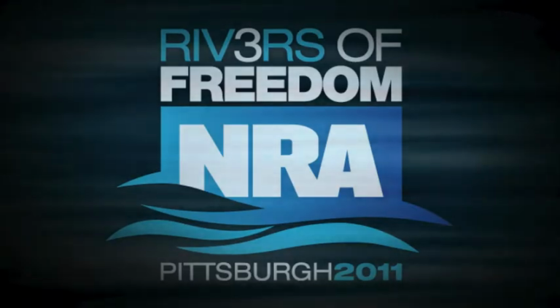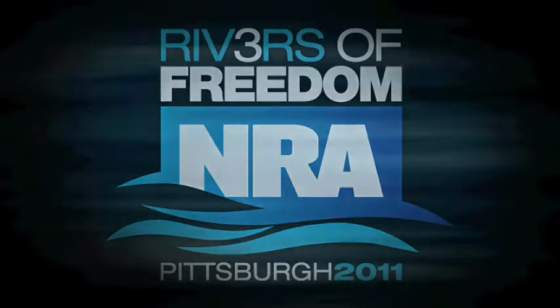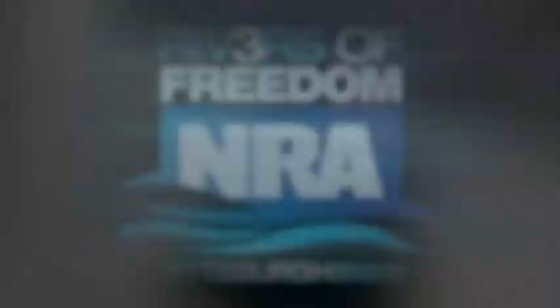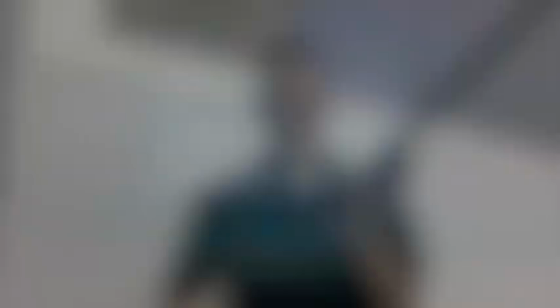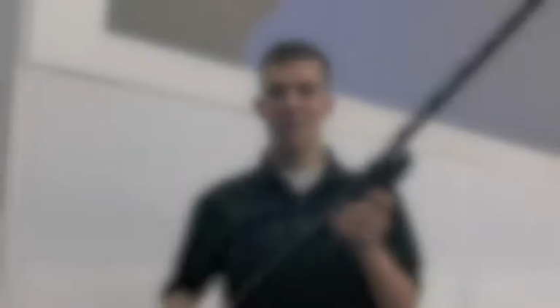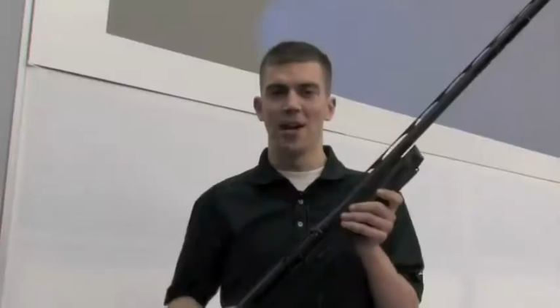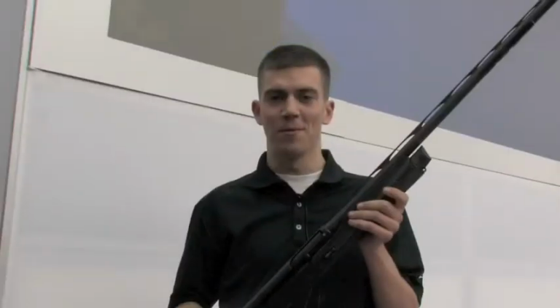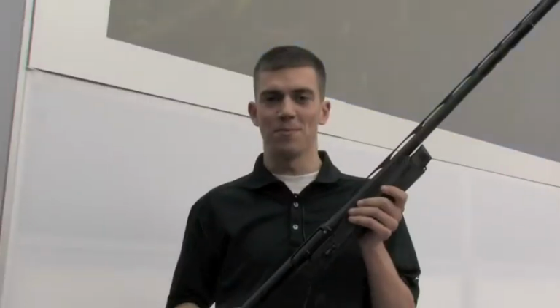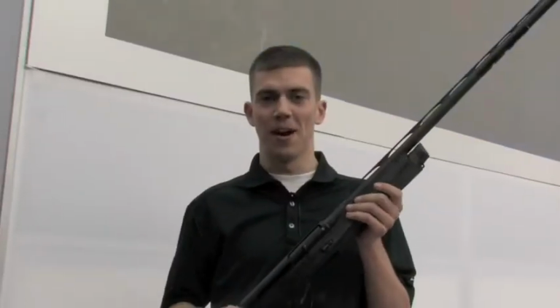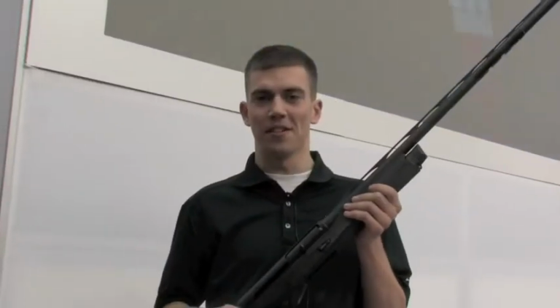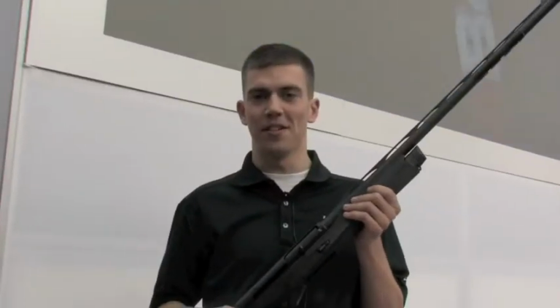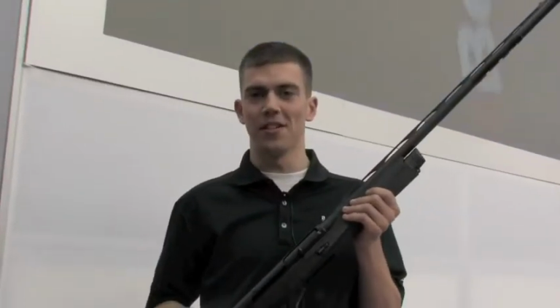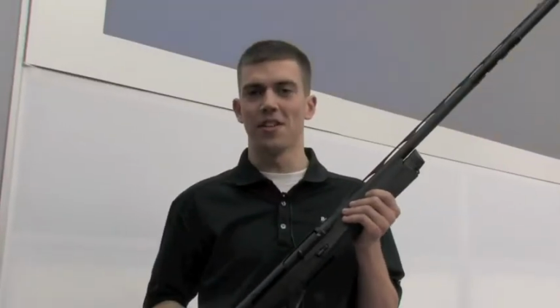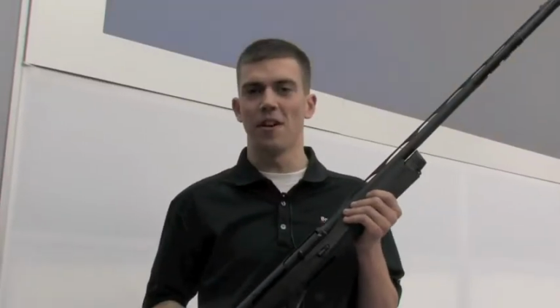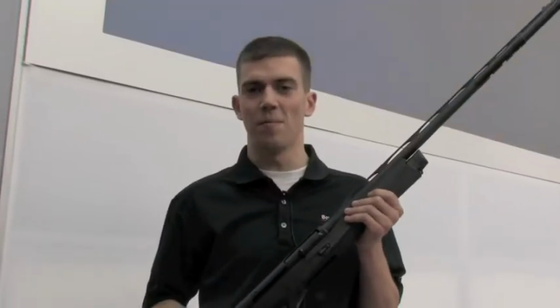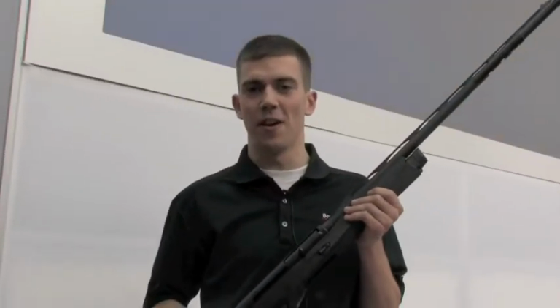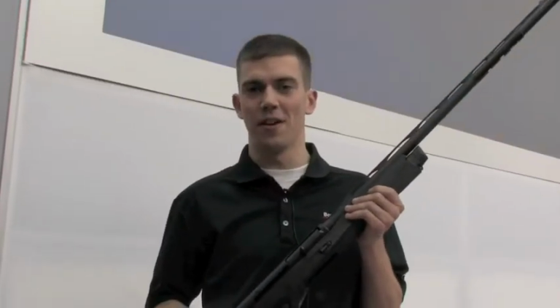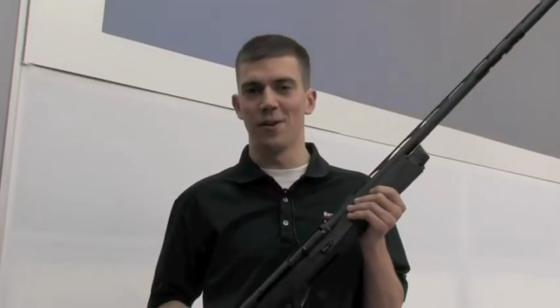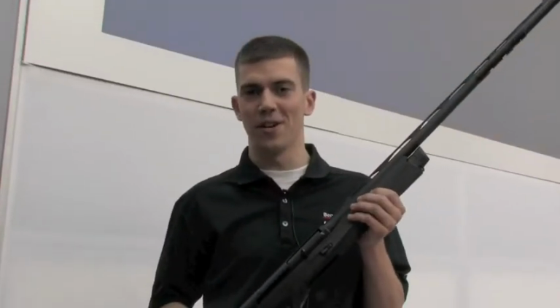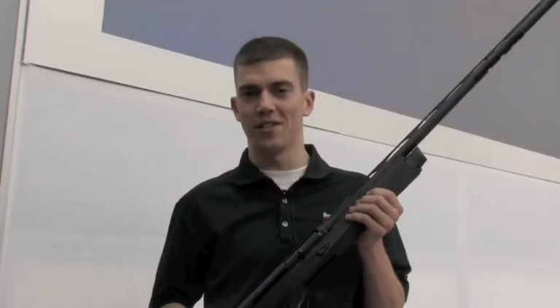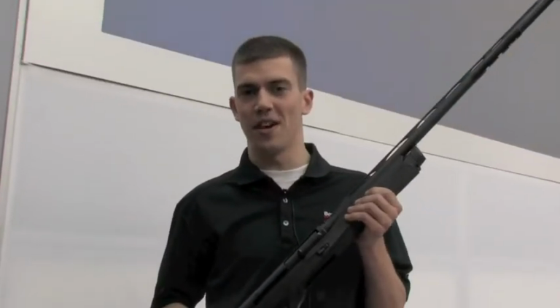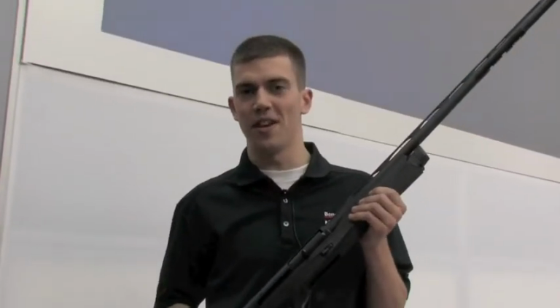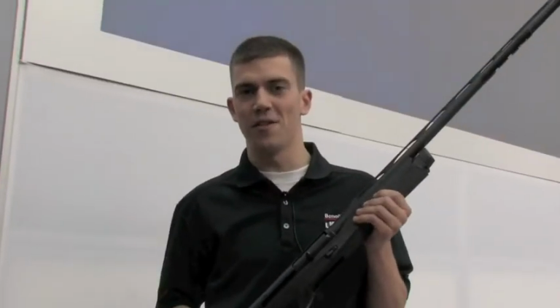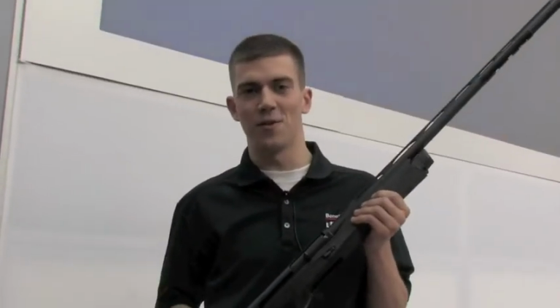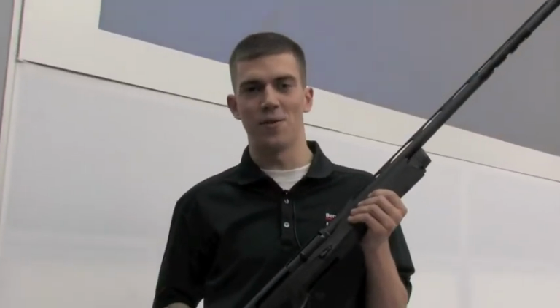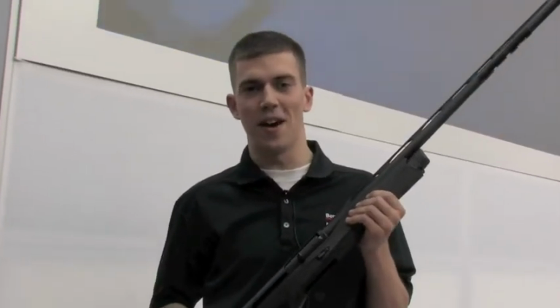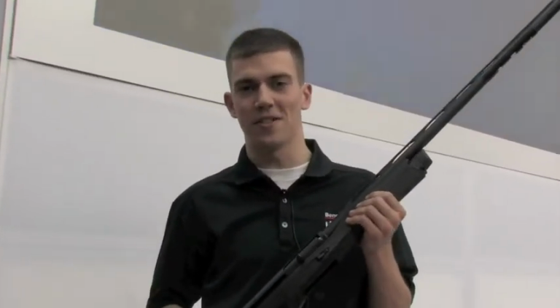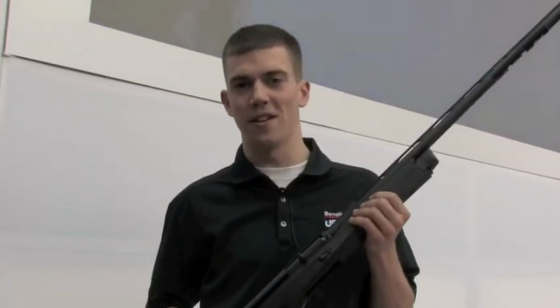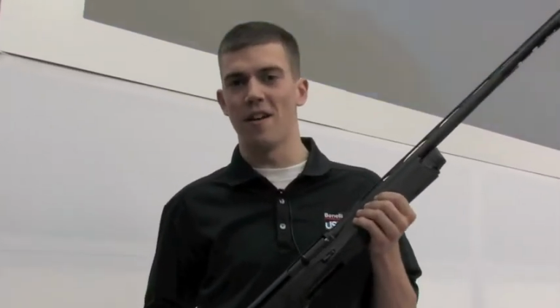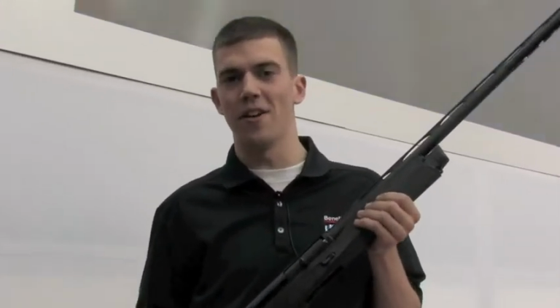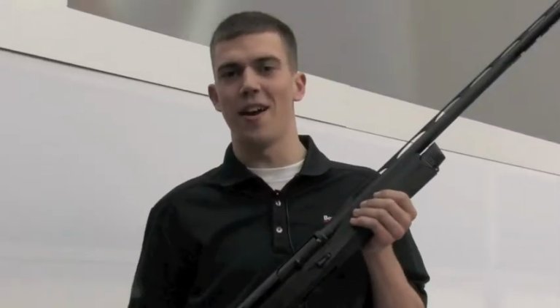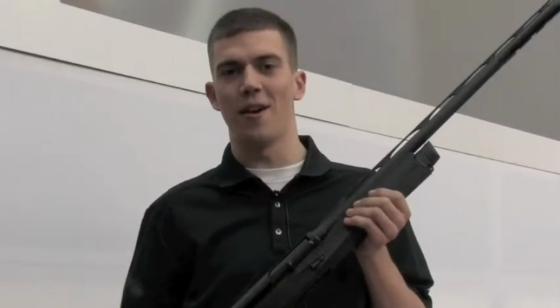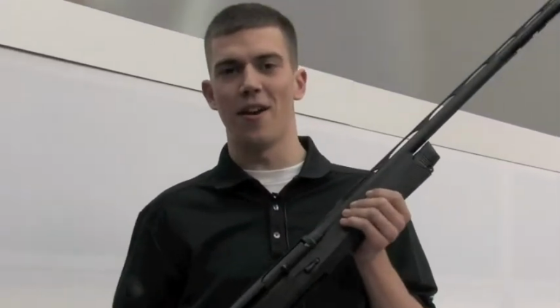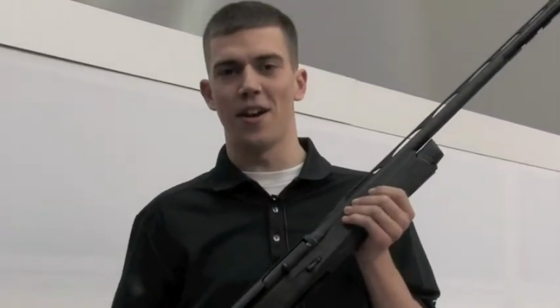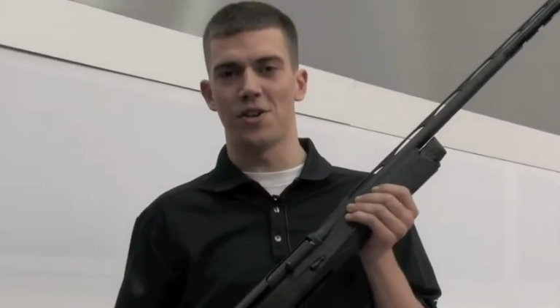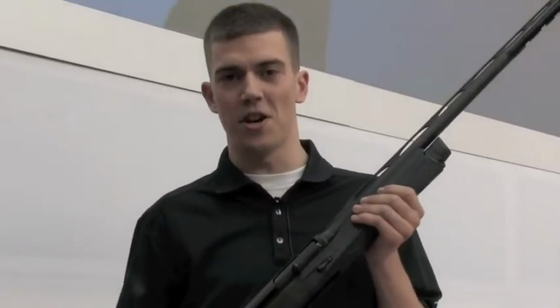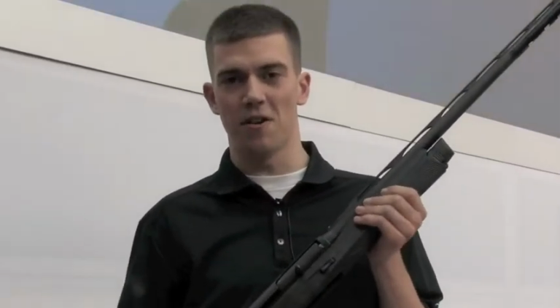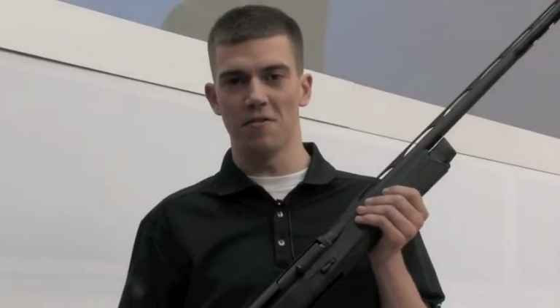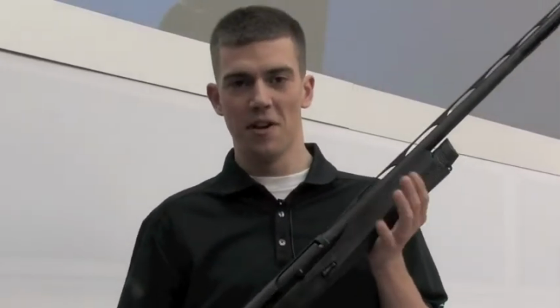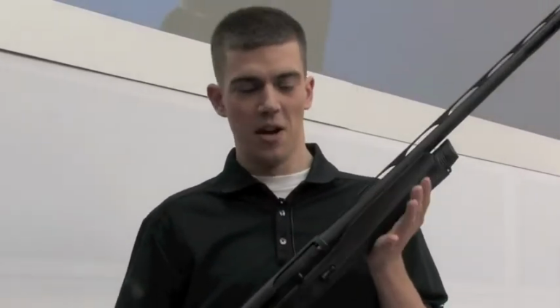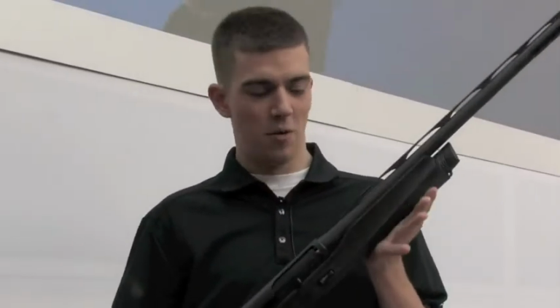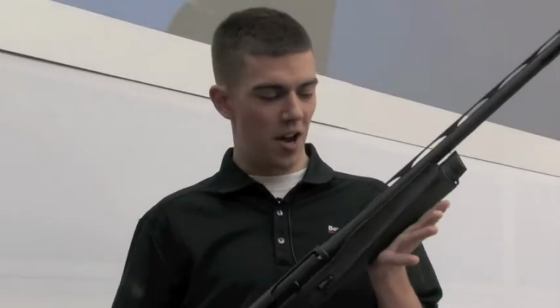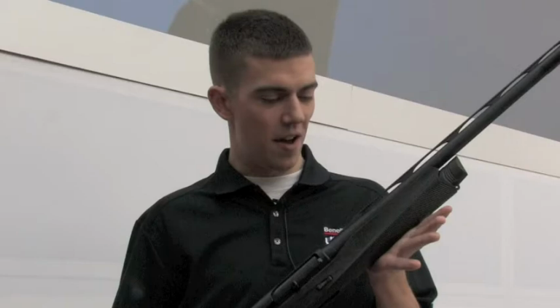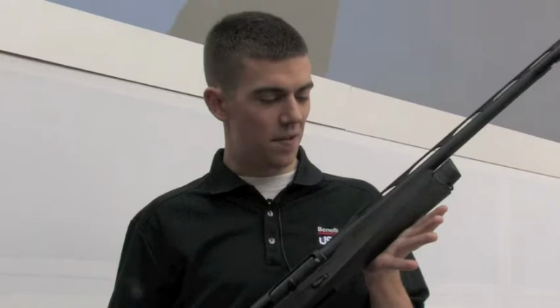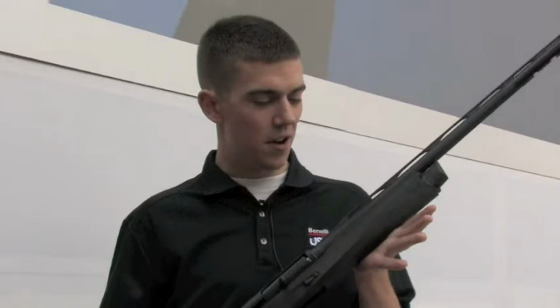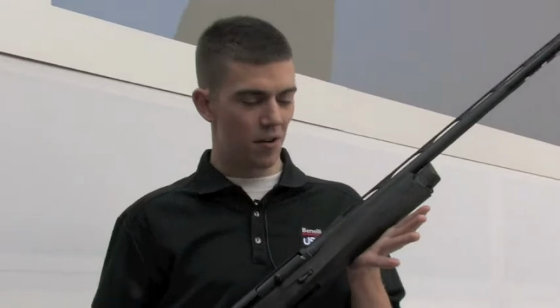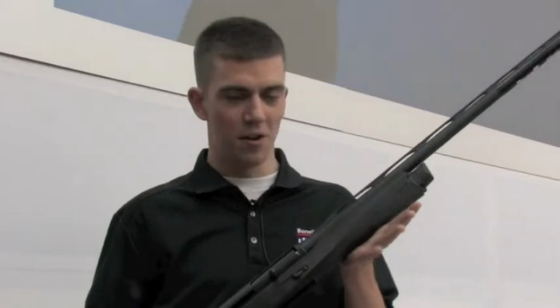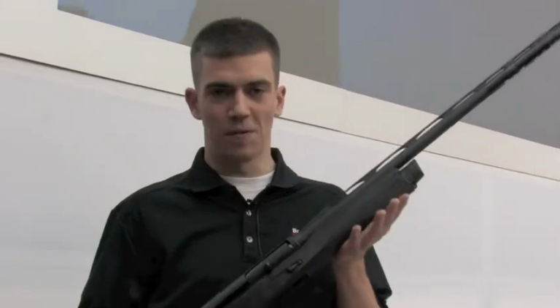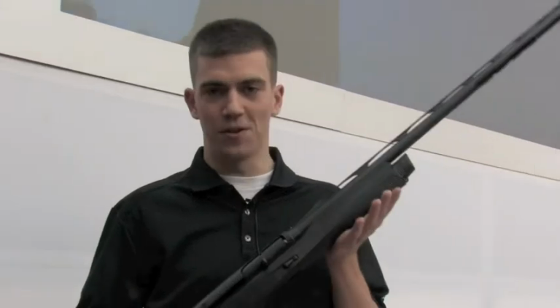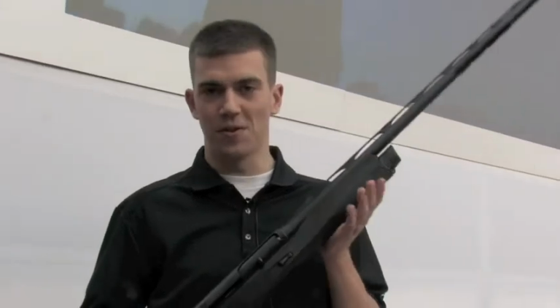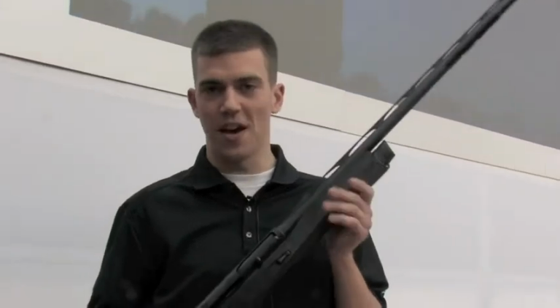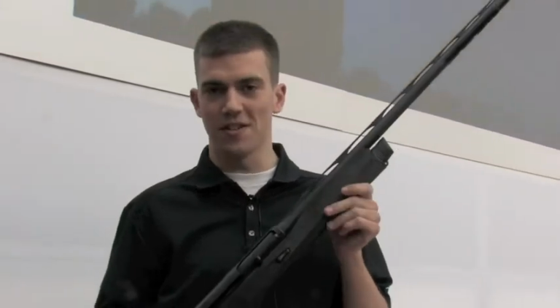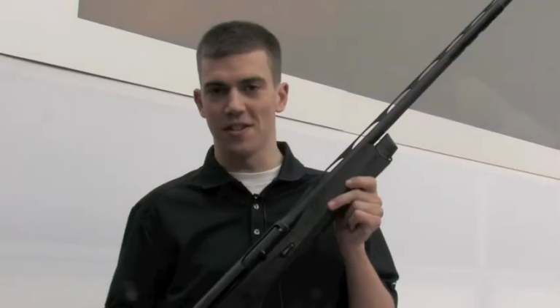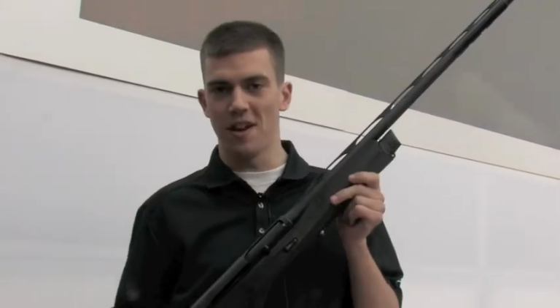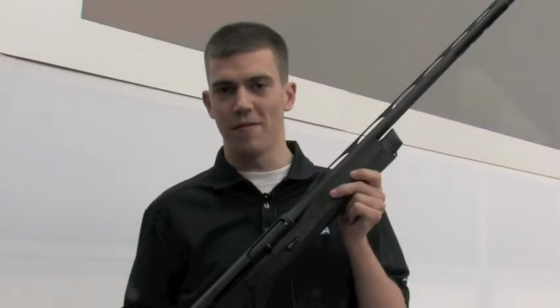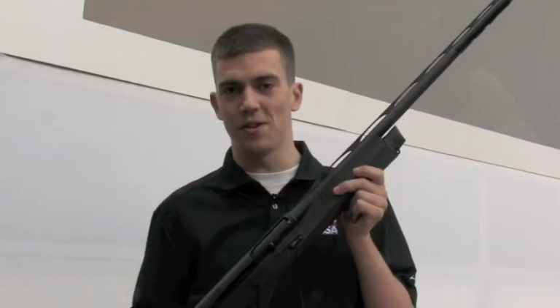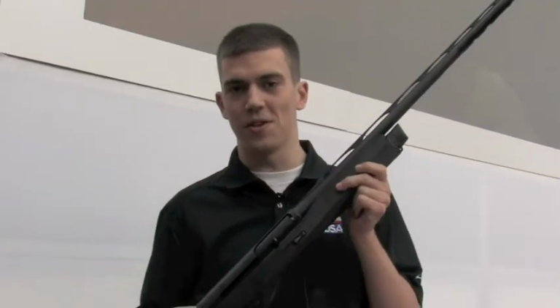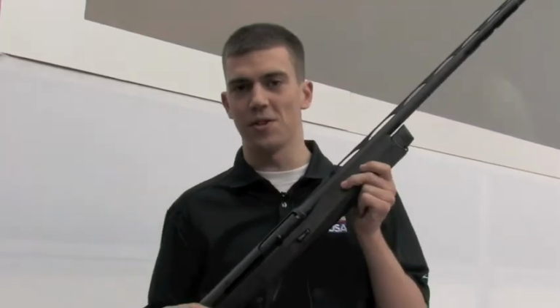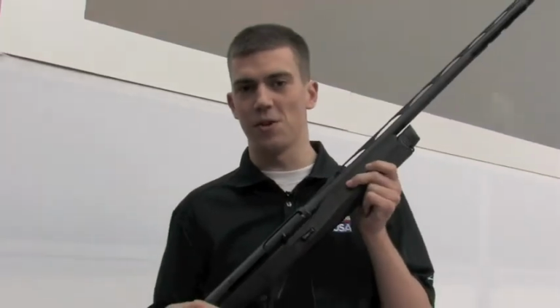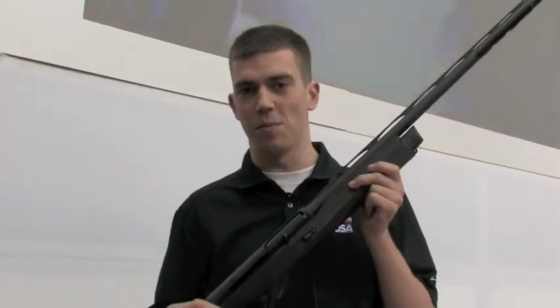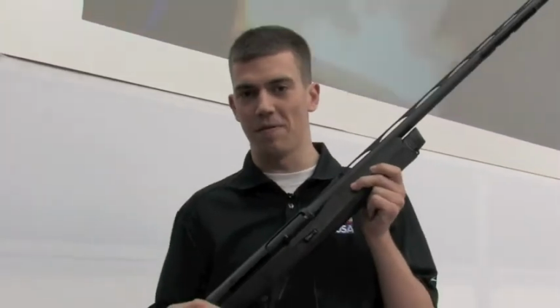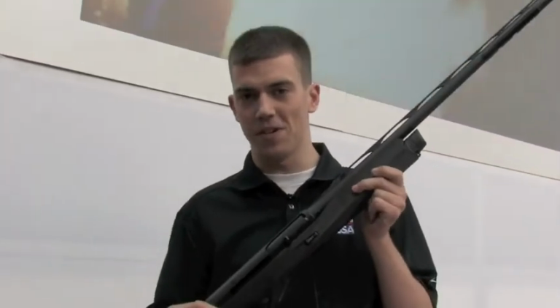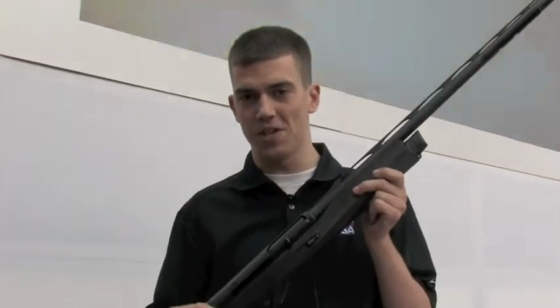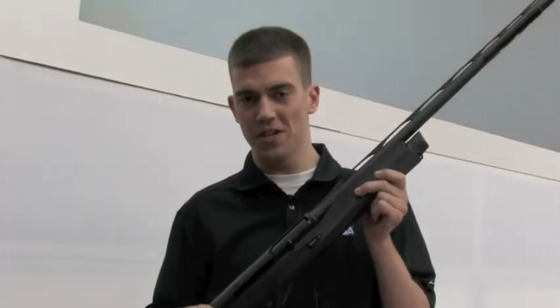Hi, my name is Mike Leeds here at Benelli USA at the 2011 NRA show. We have here new for 2011, our Super Vinci.